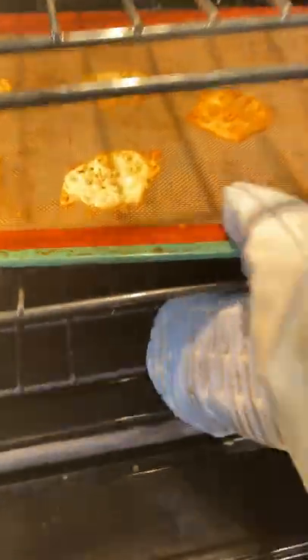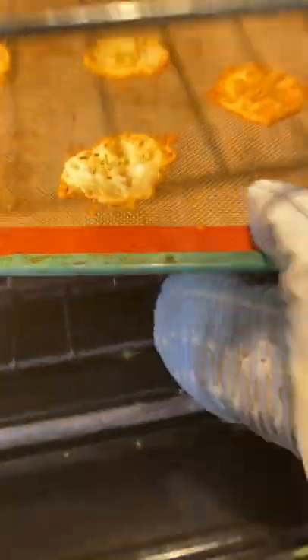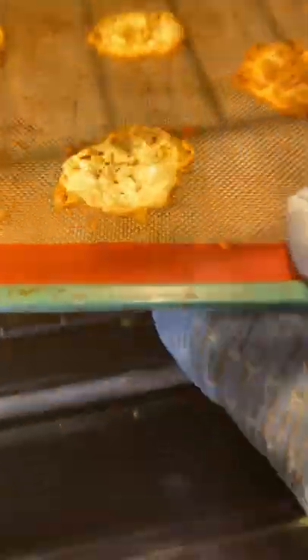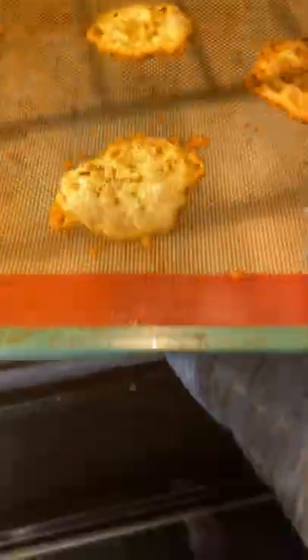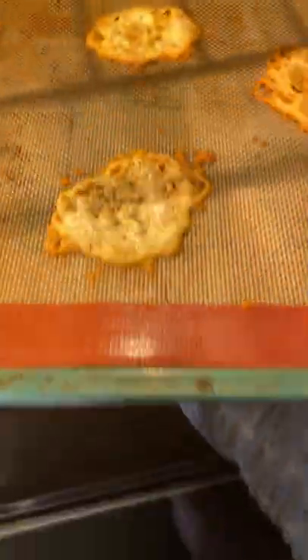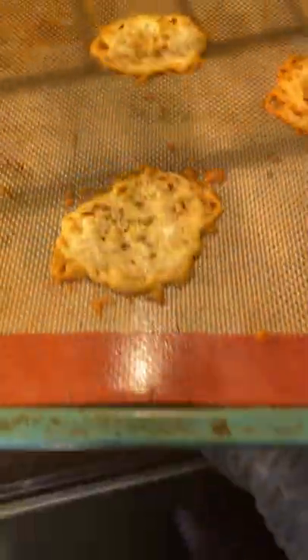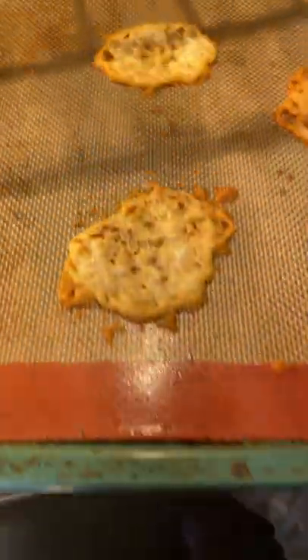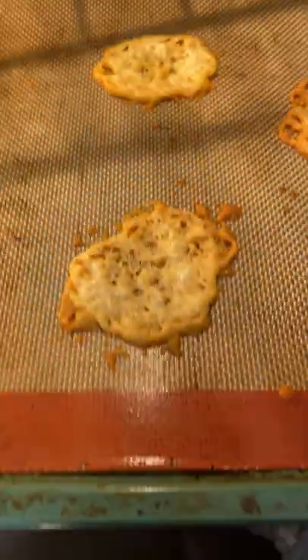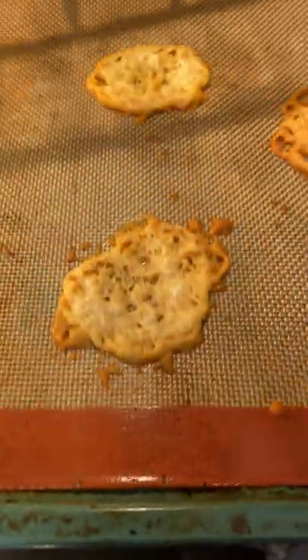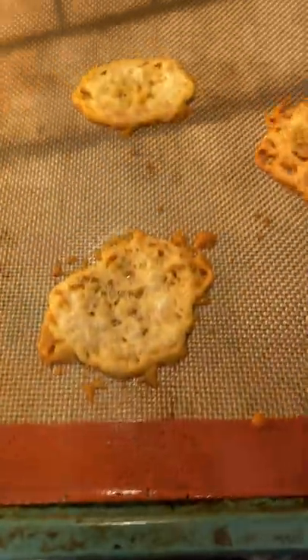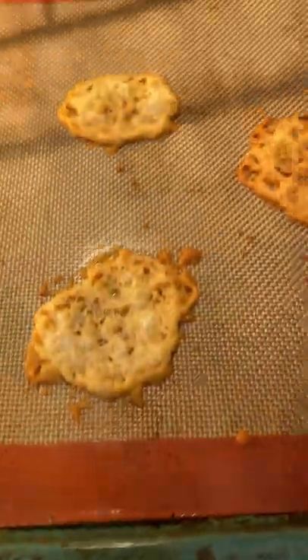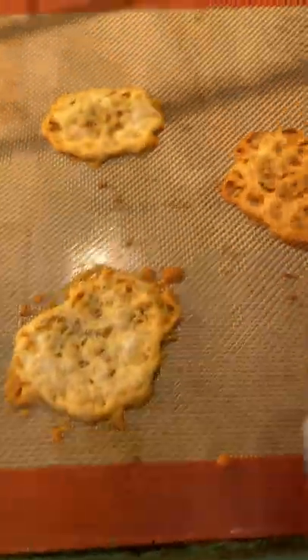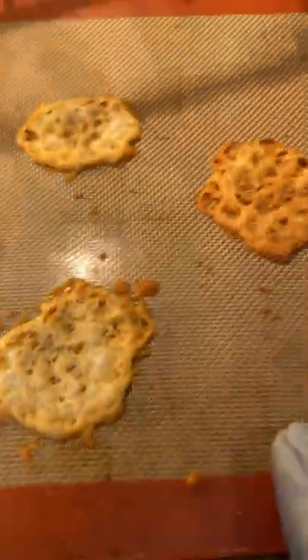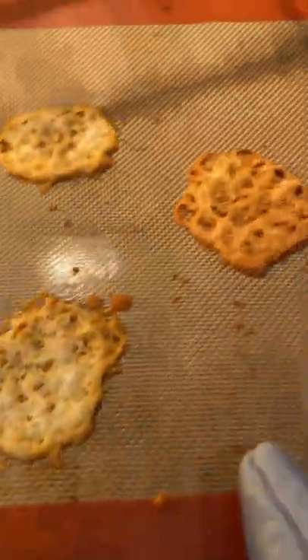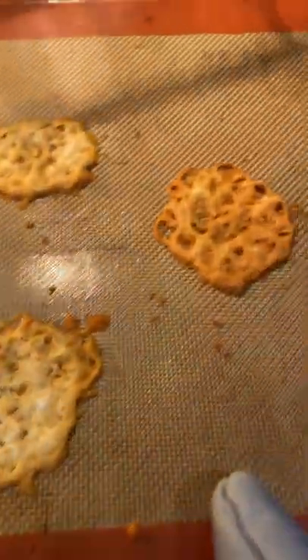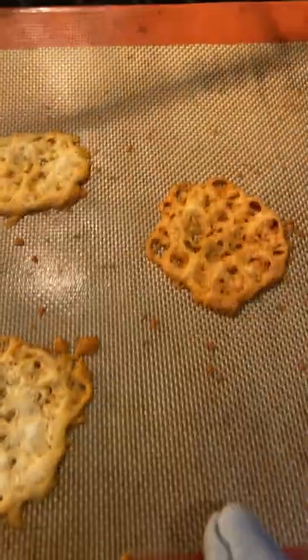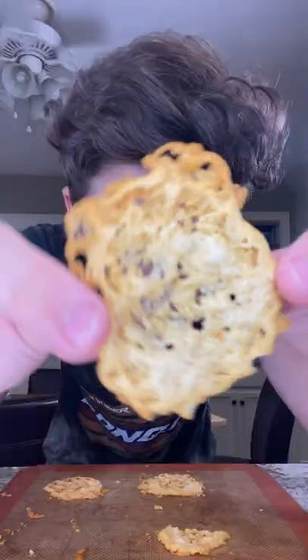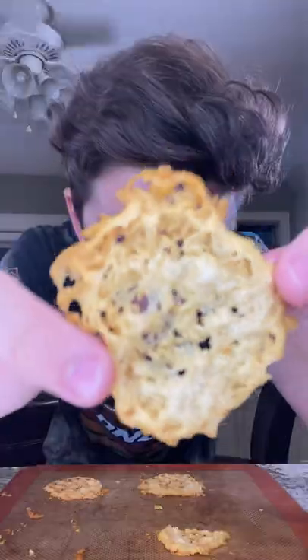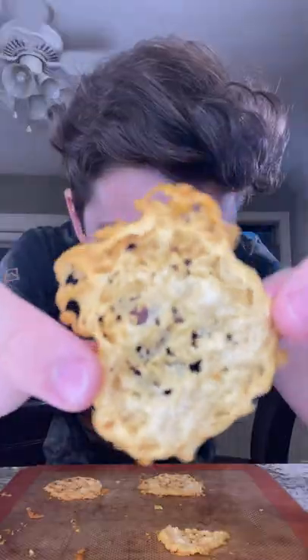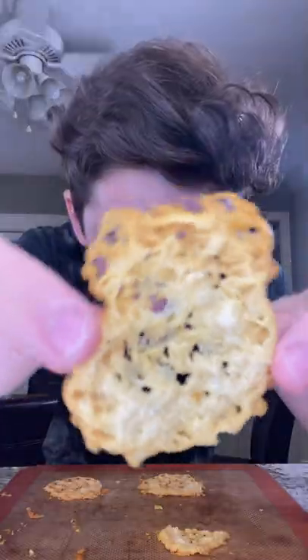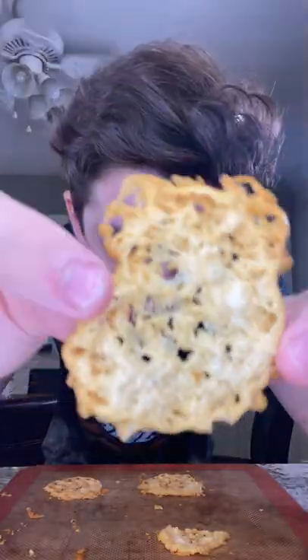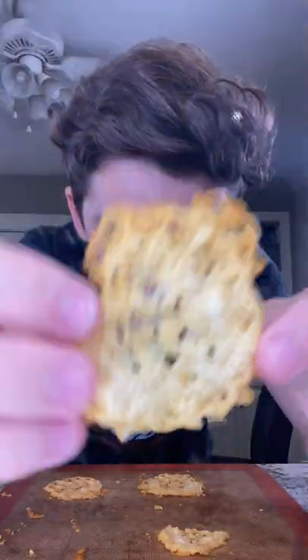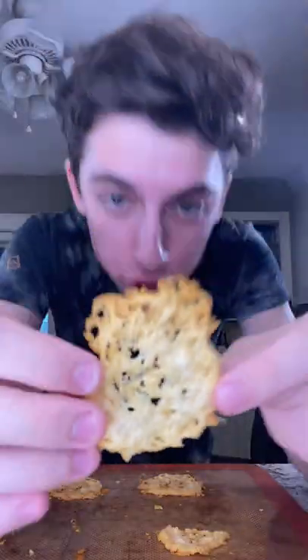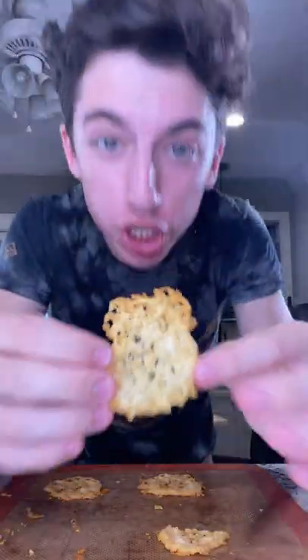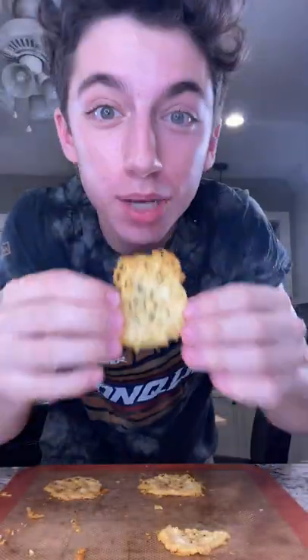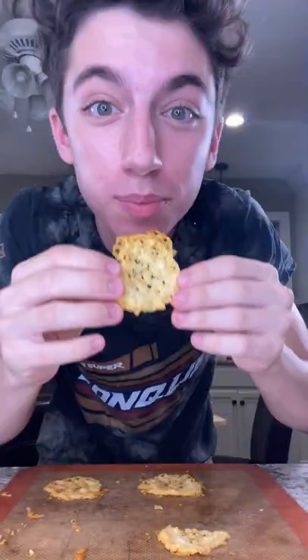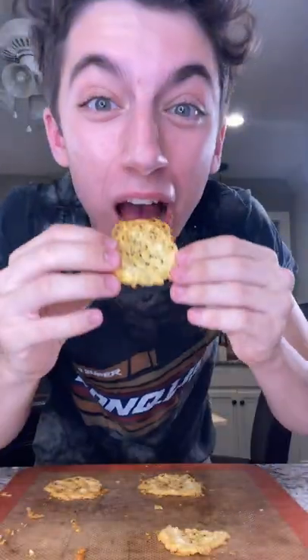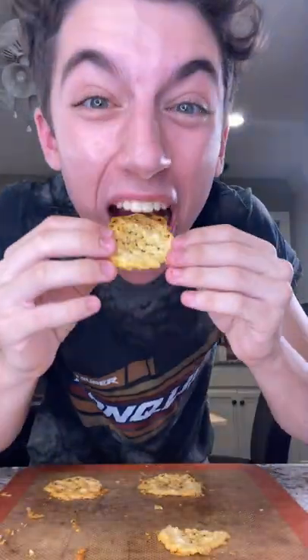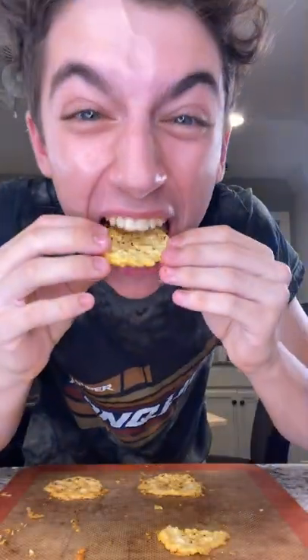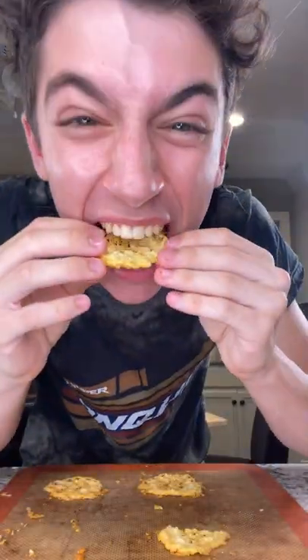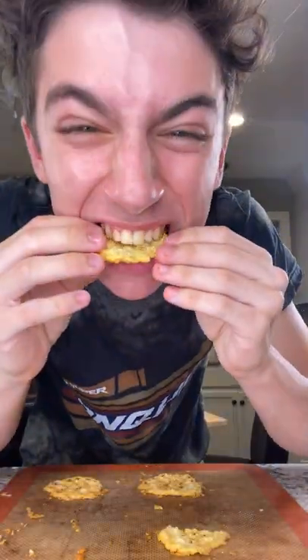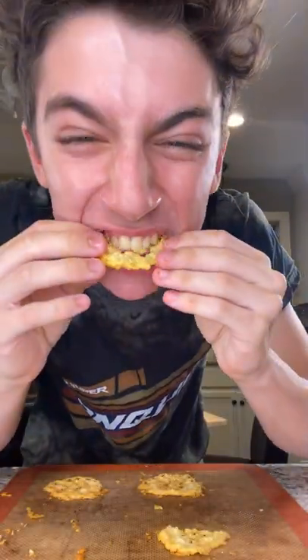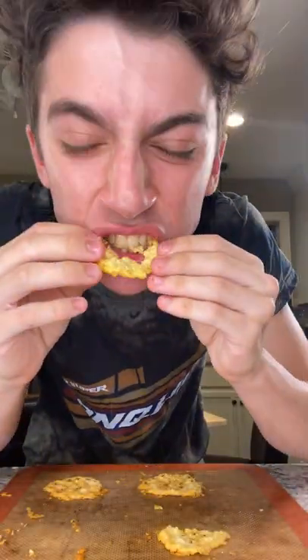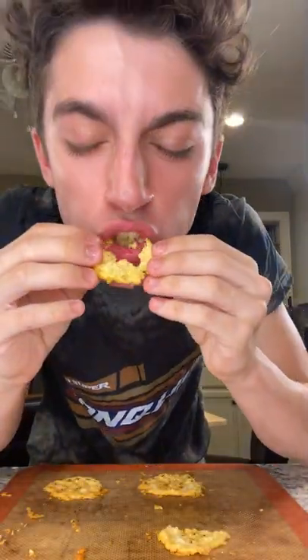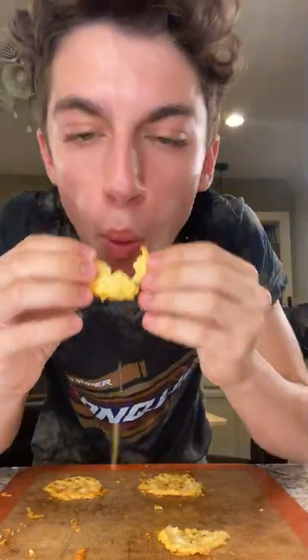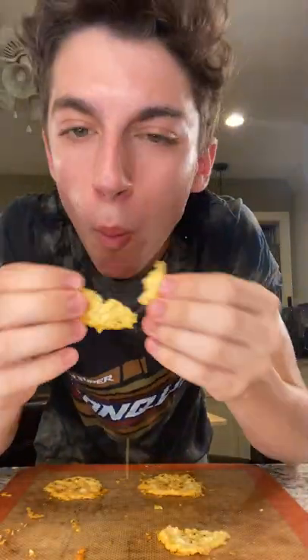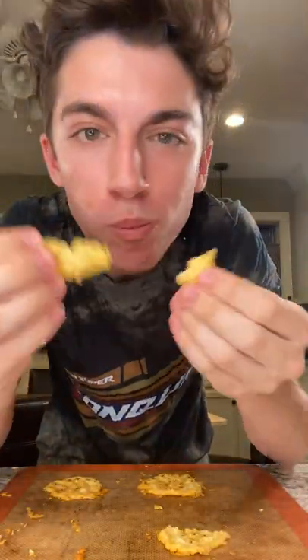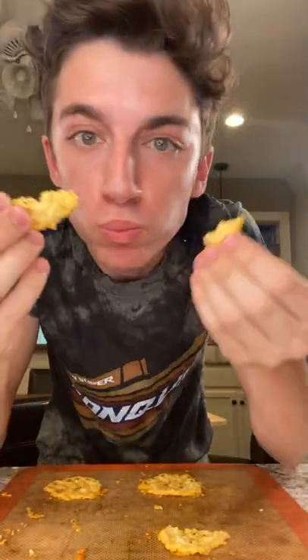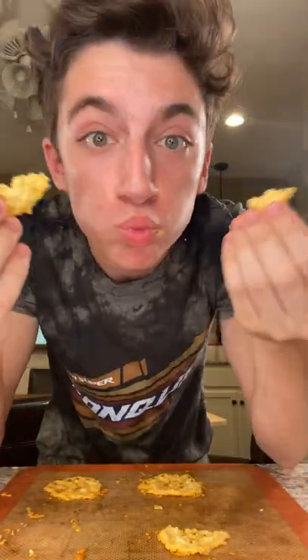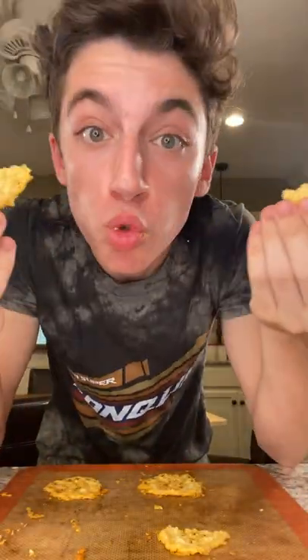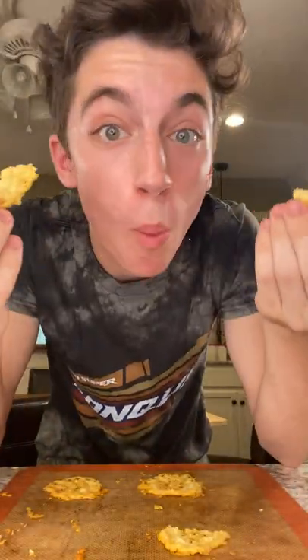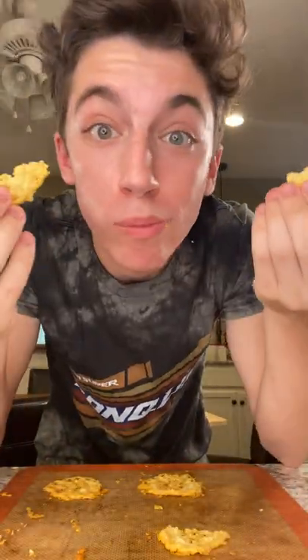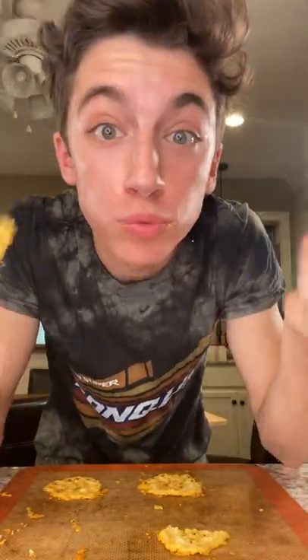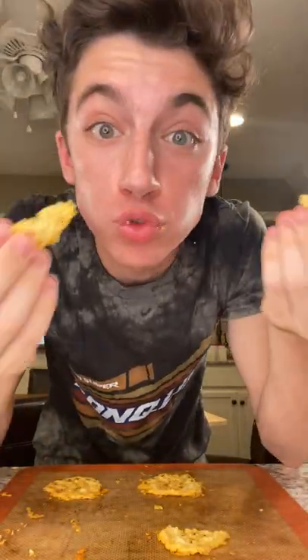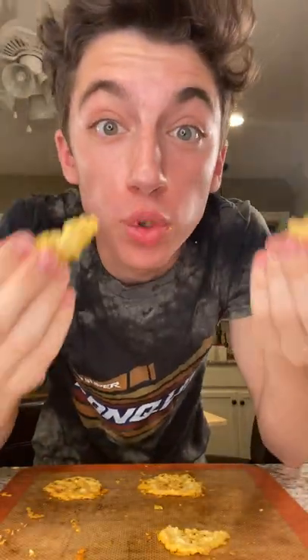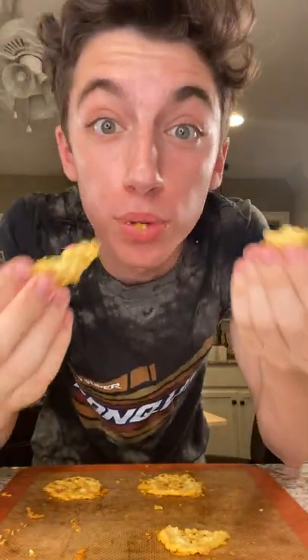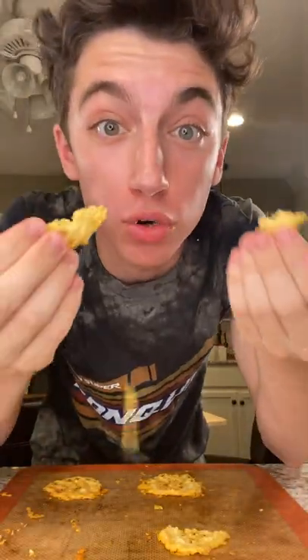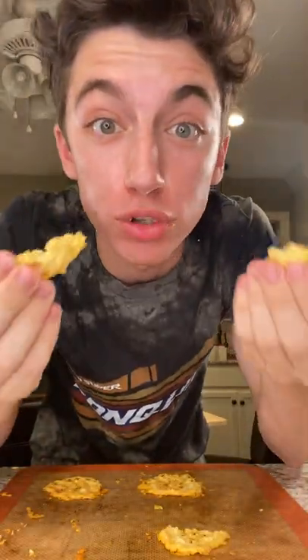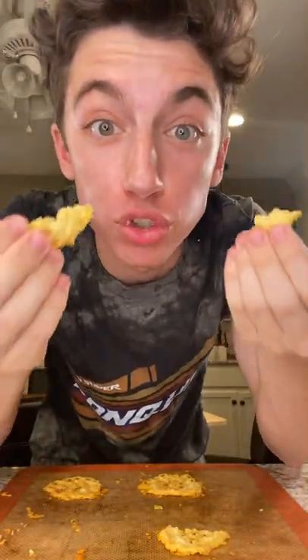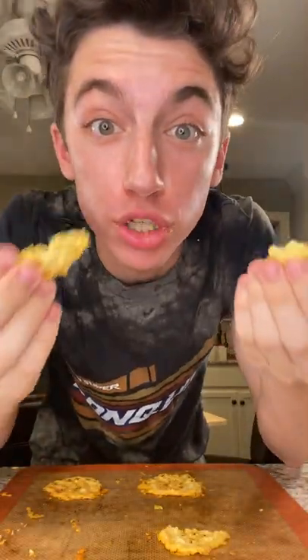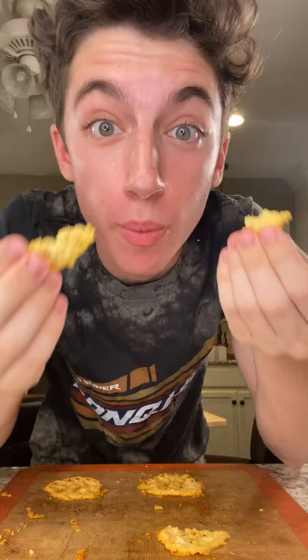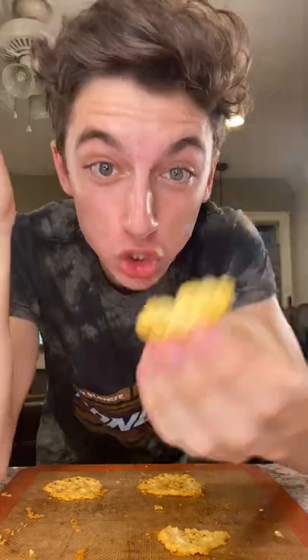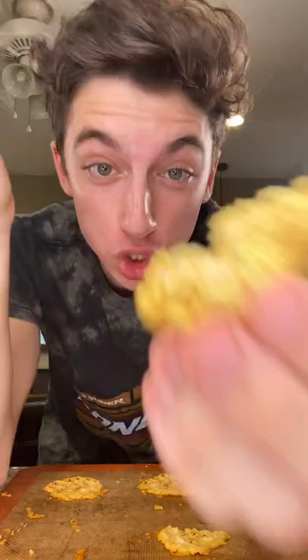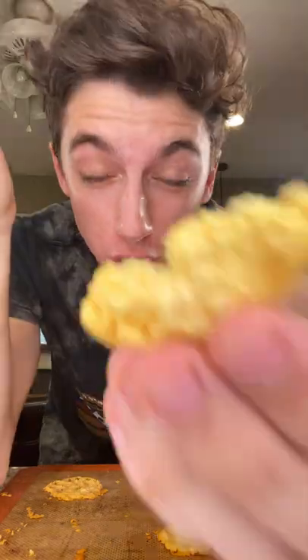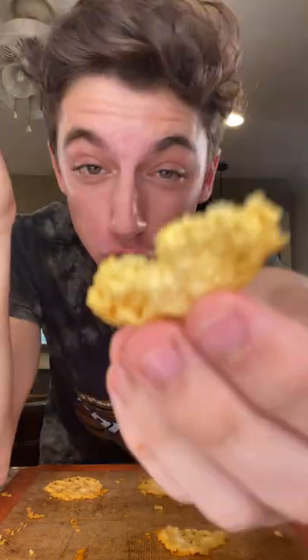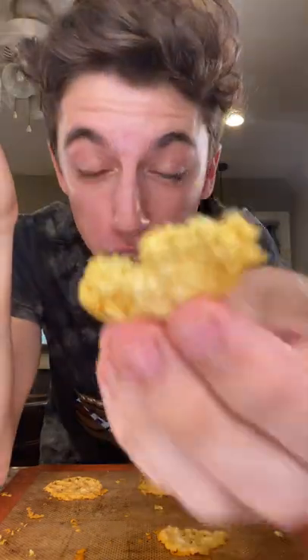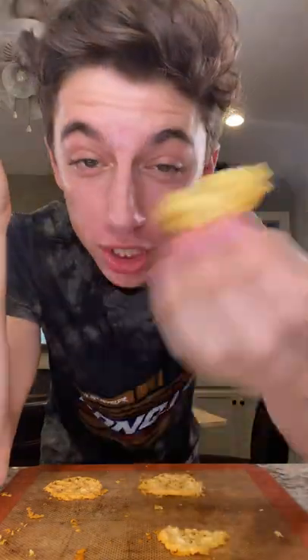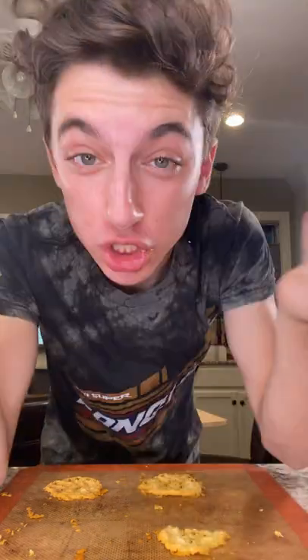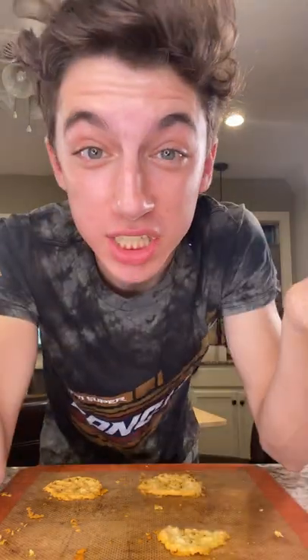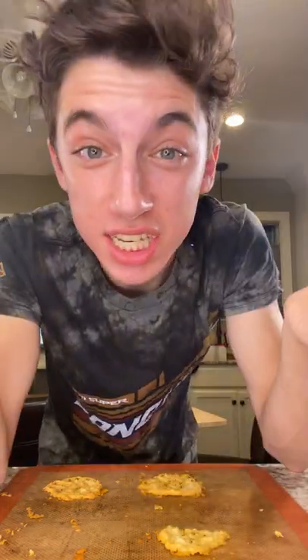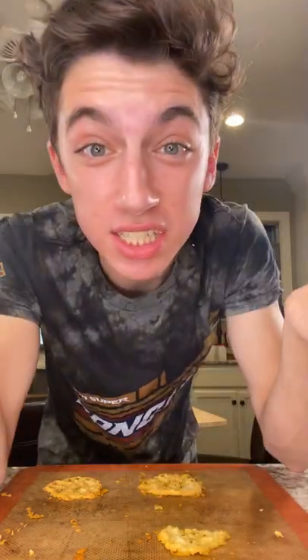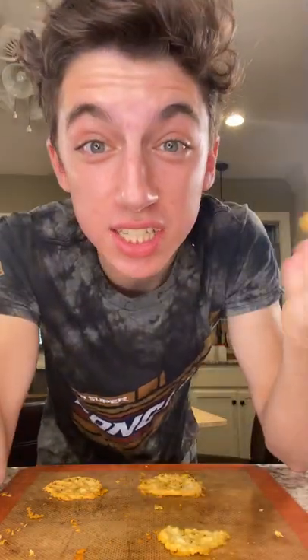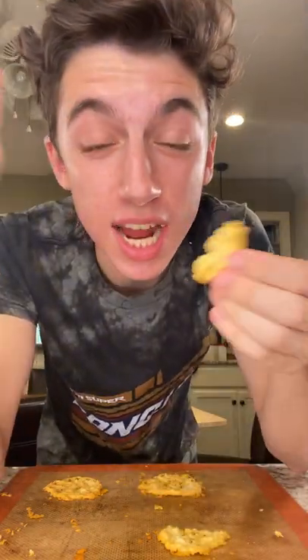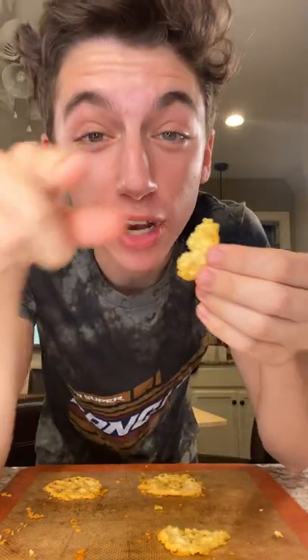Look at those. Check out that chip — super crunchy. Such a delicious, easy snack. You've got to try this.